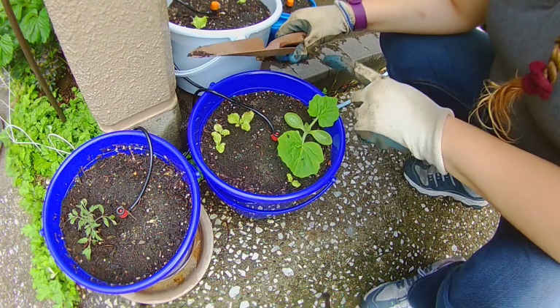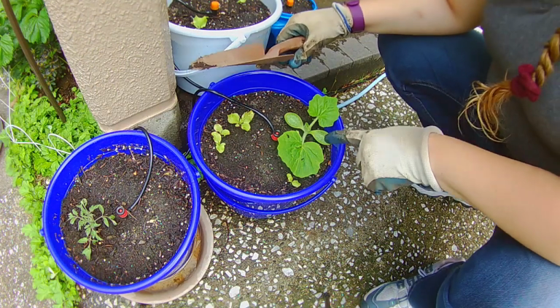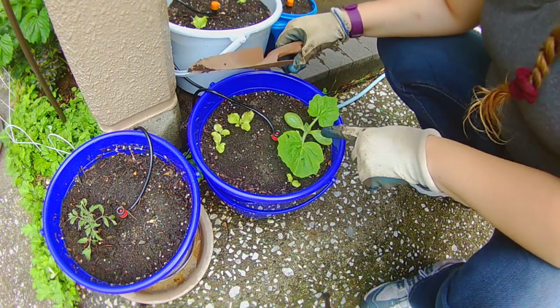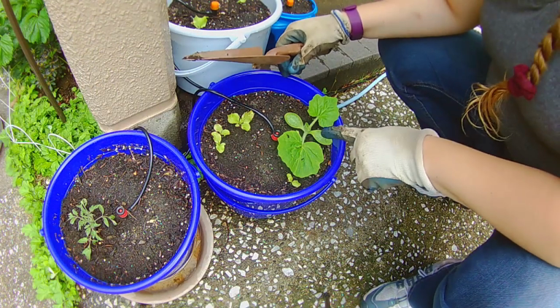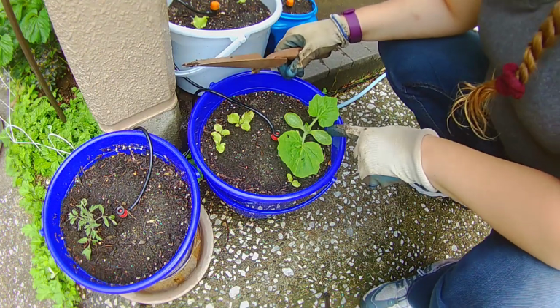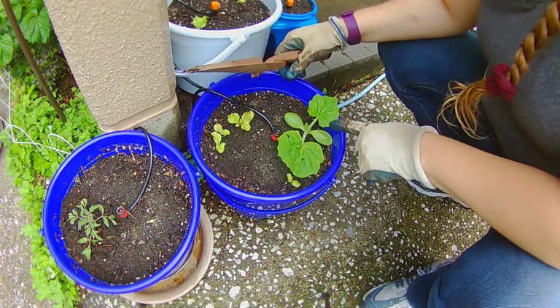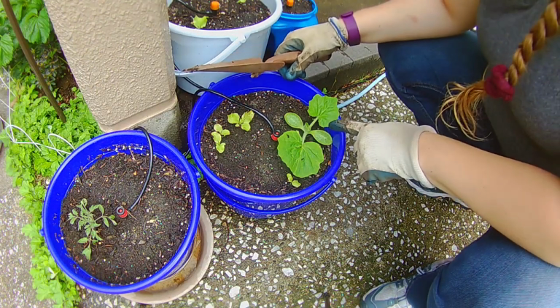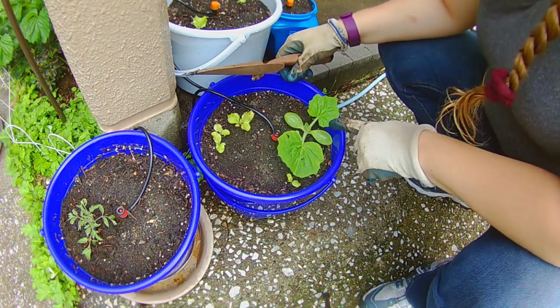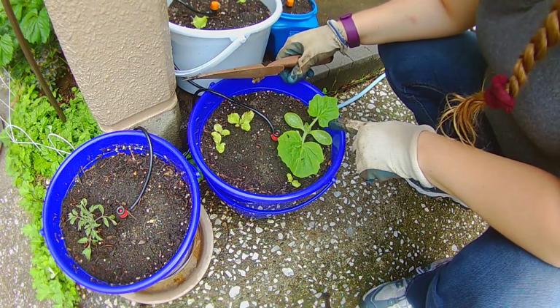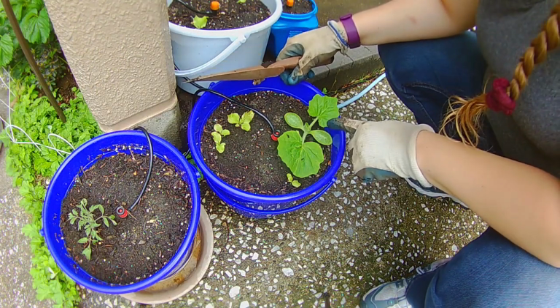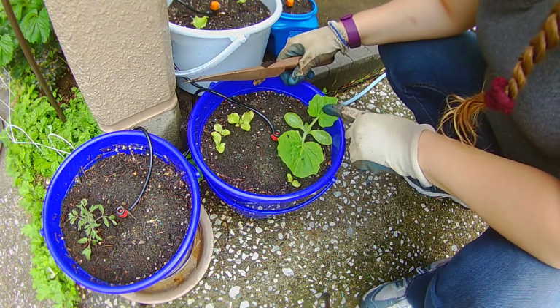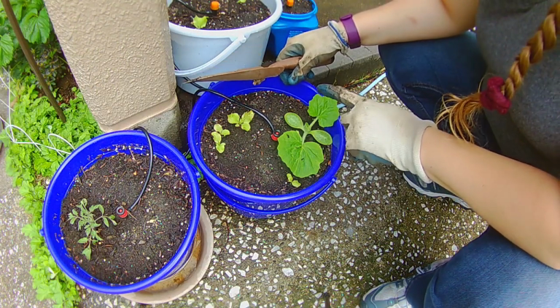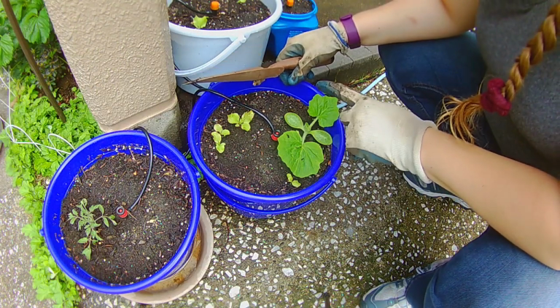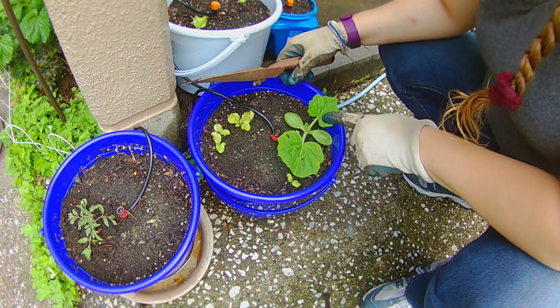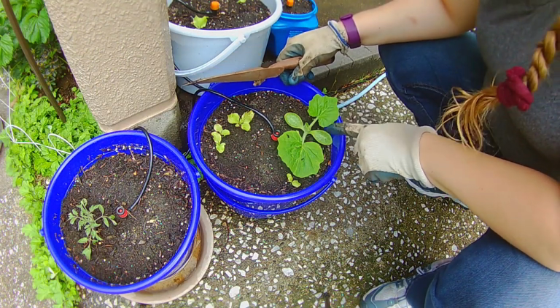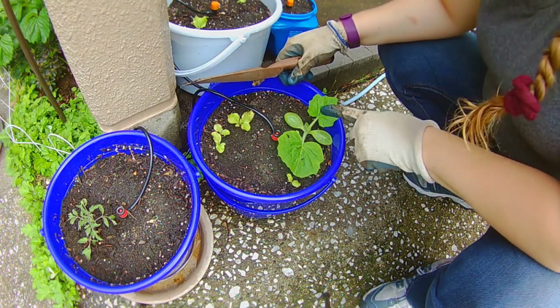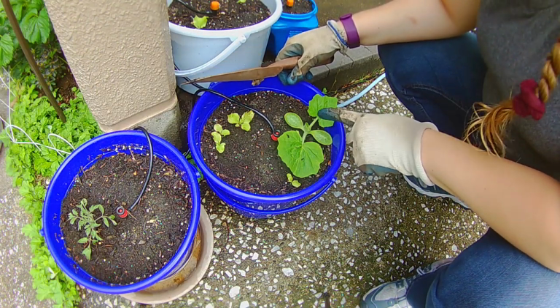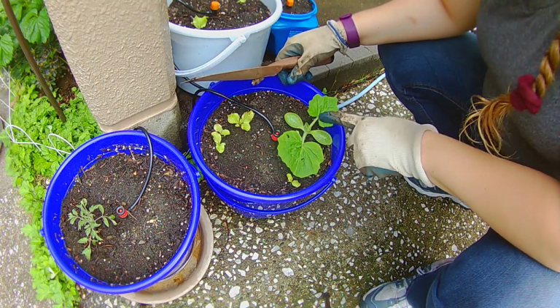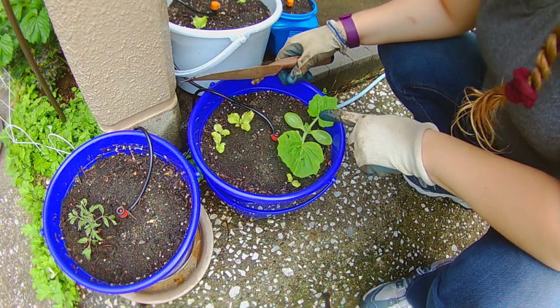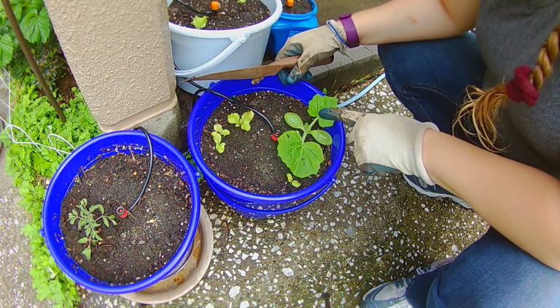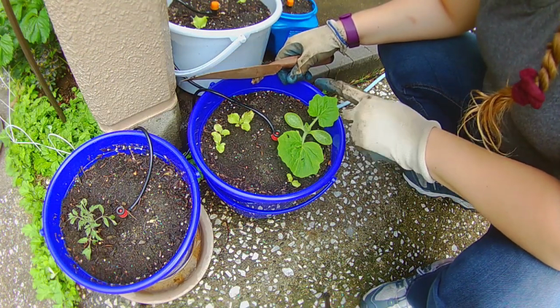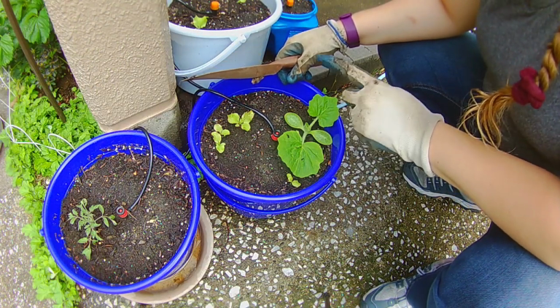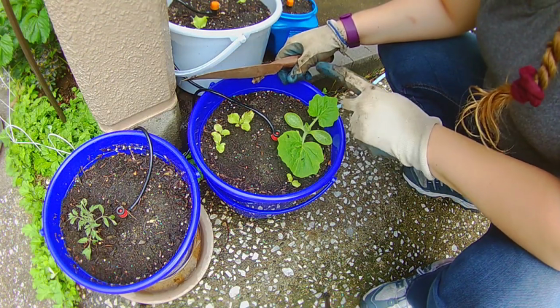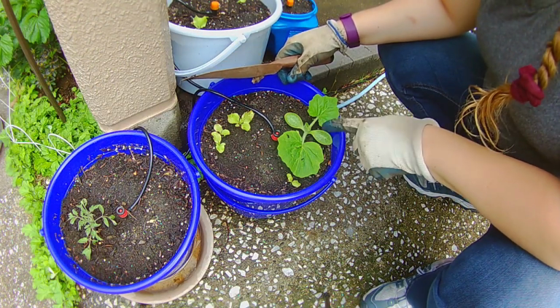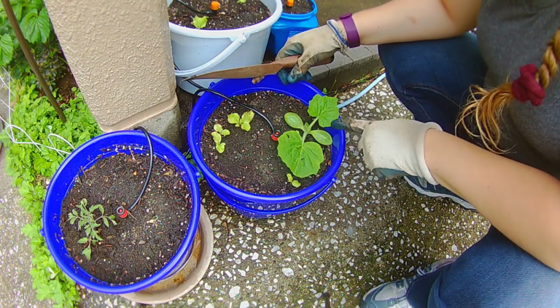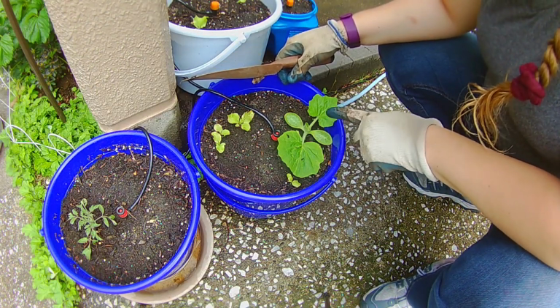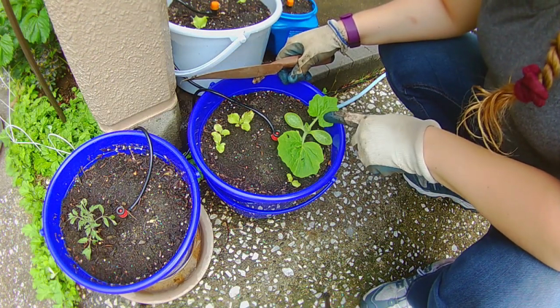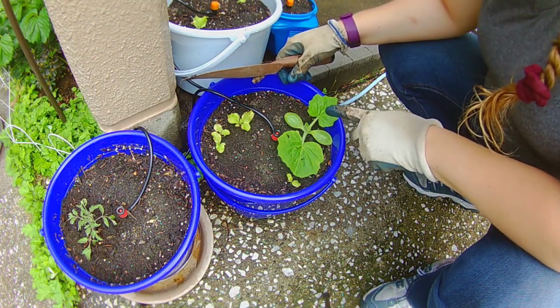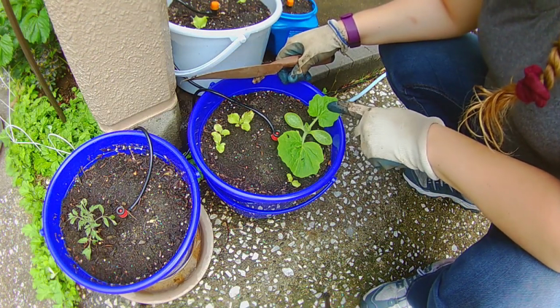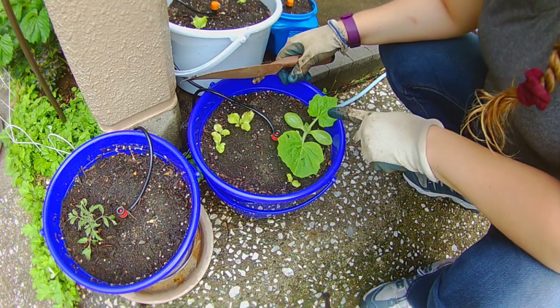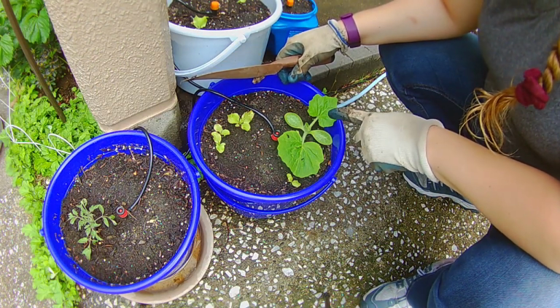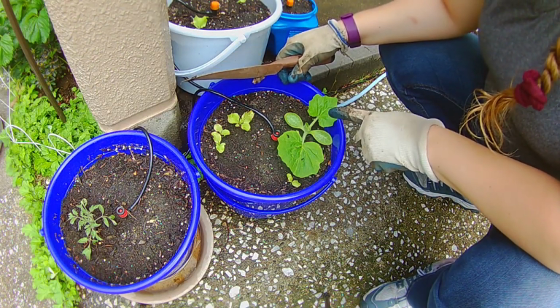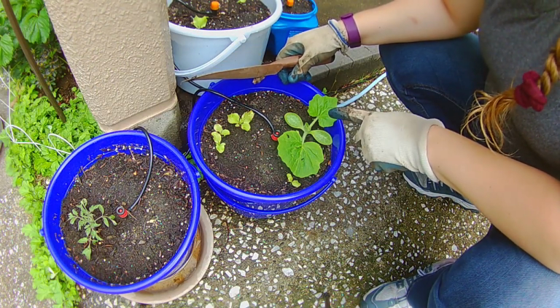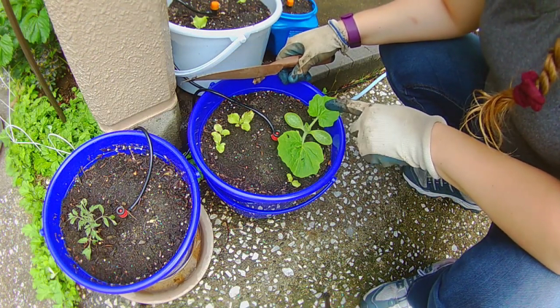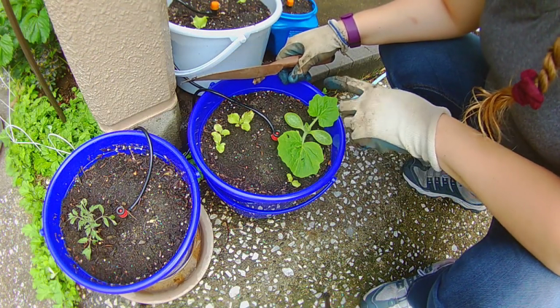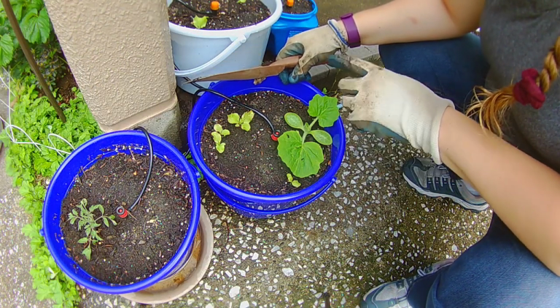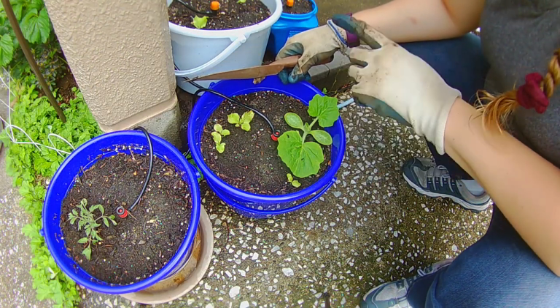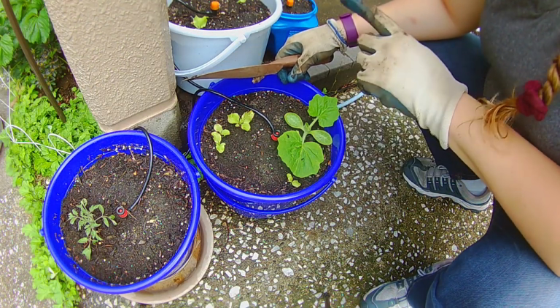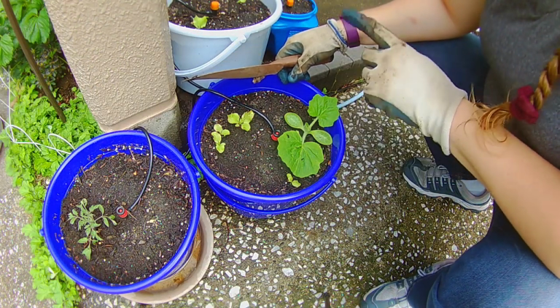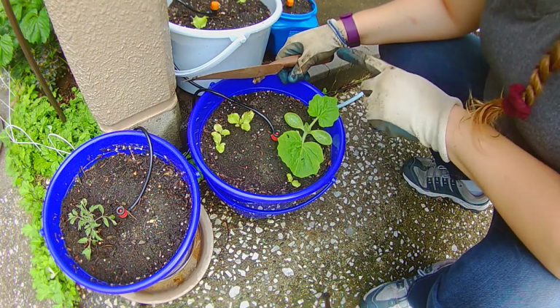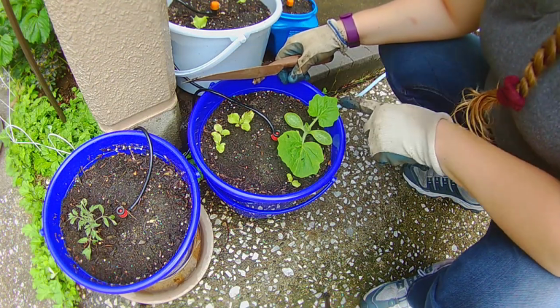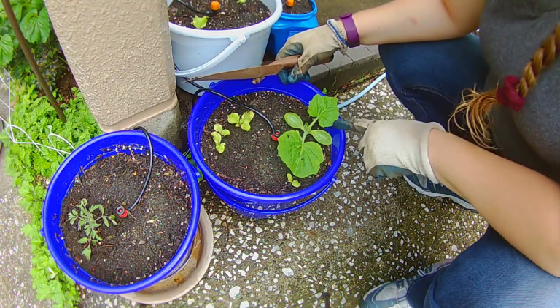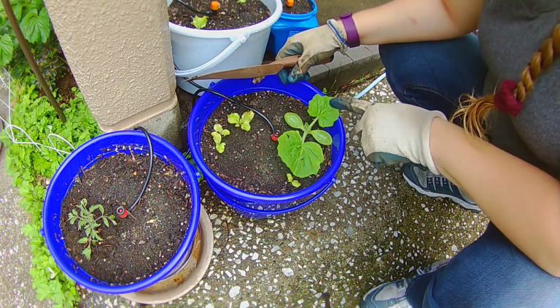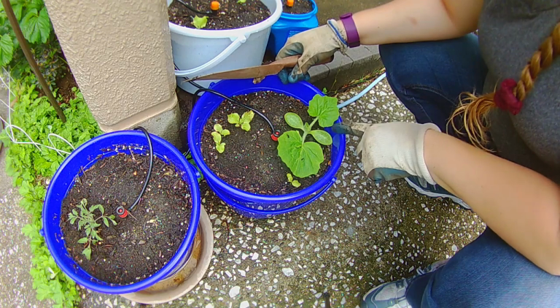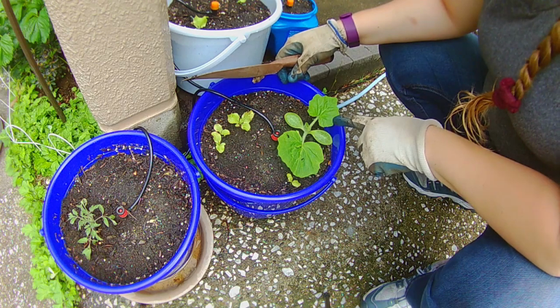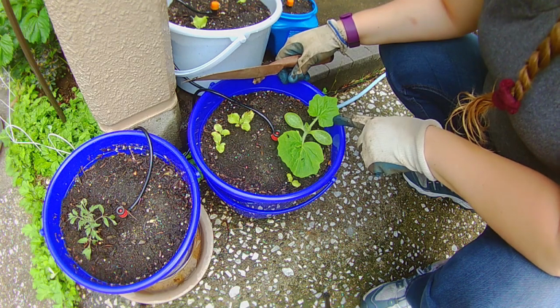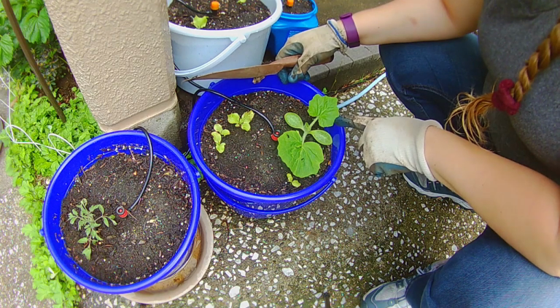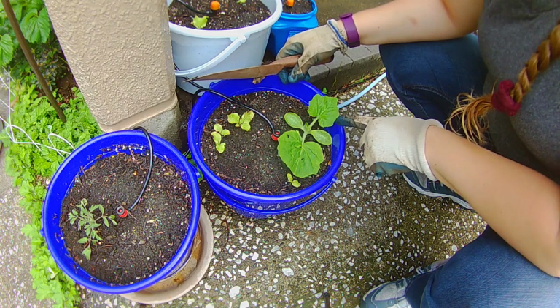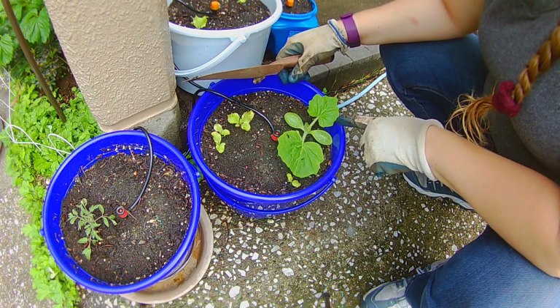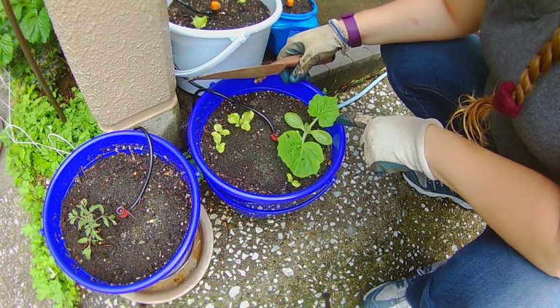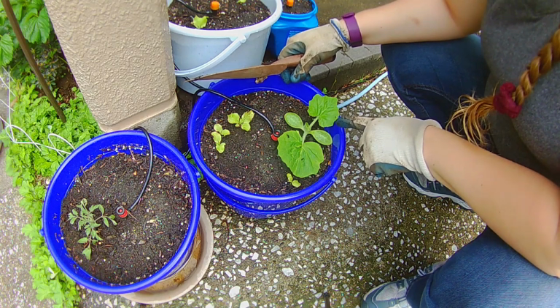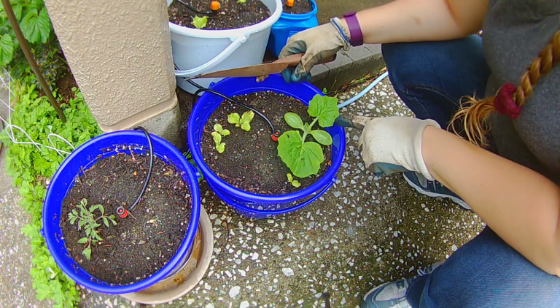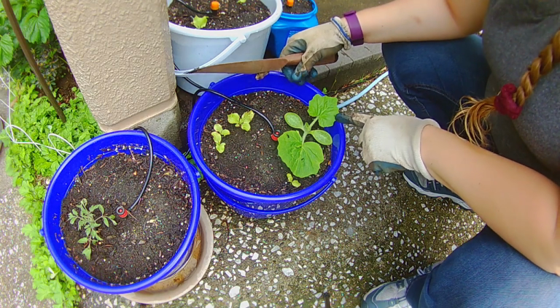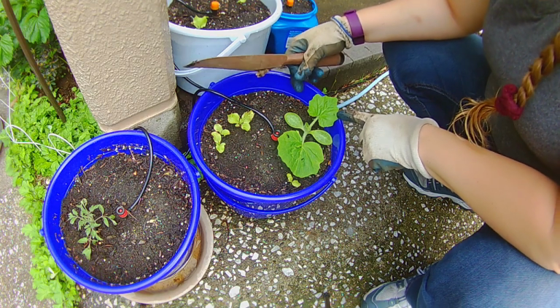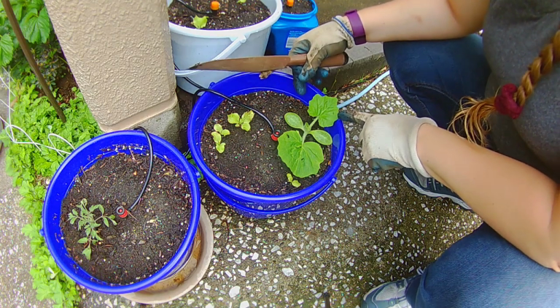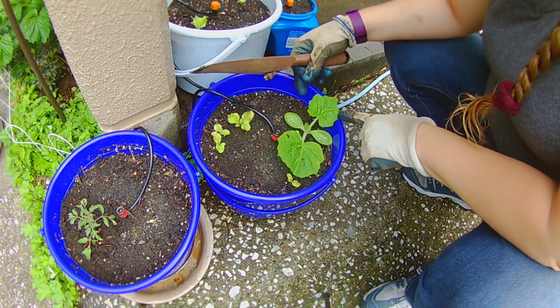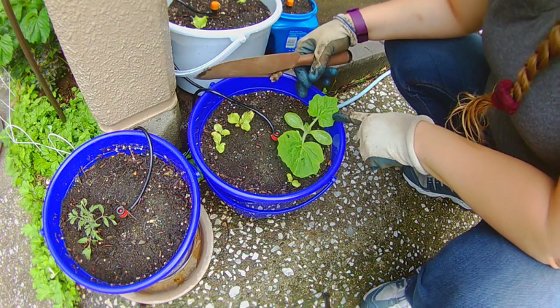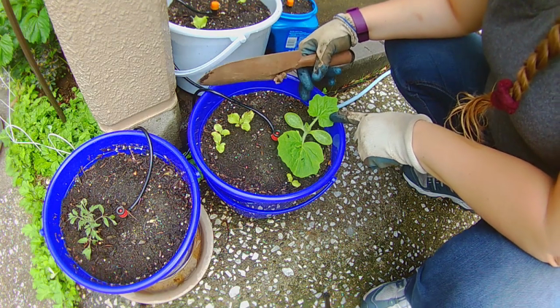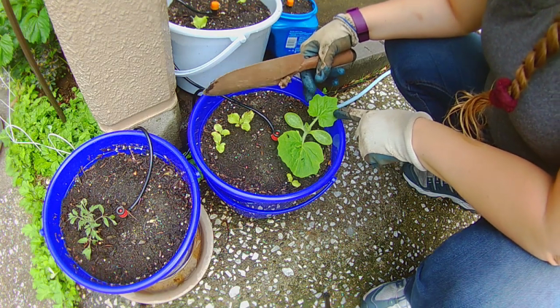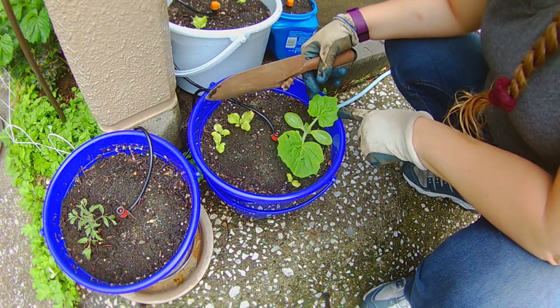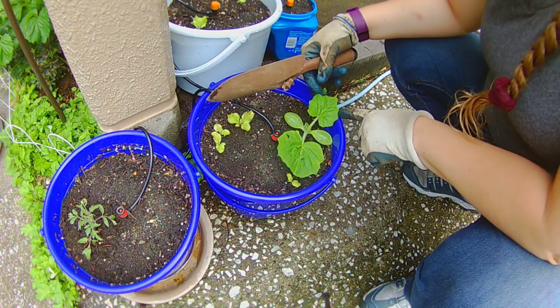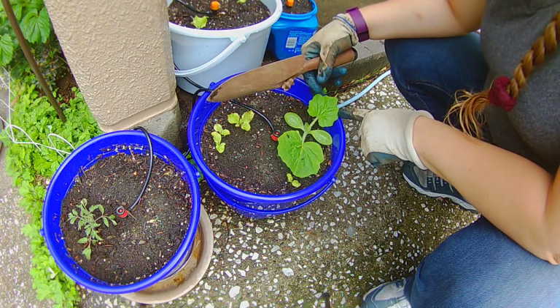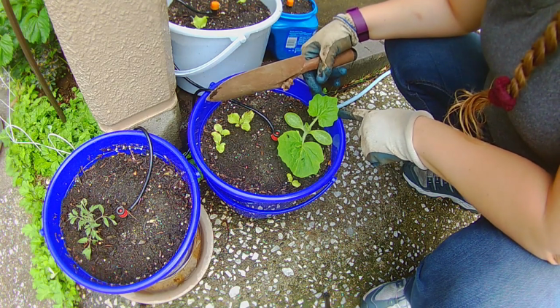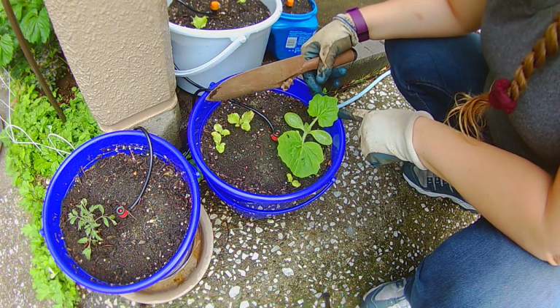Now this plant, I have no idea what it was. I did not plant it here. I'm pretty sure the leaves look like a yellow squash.